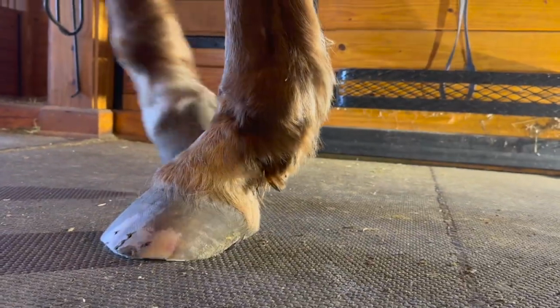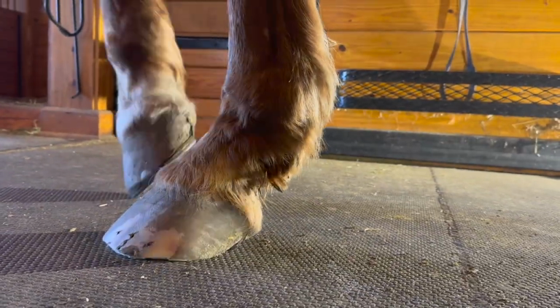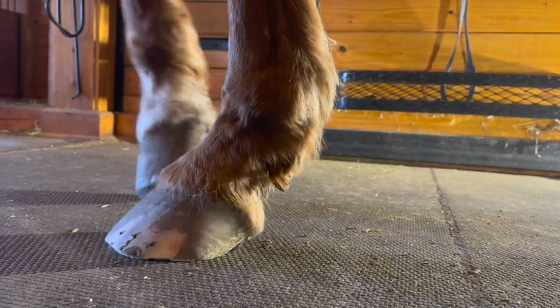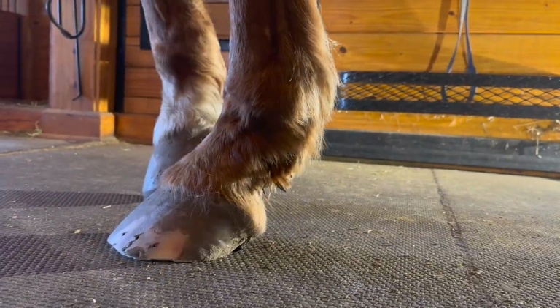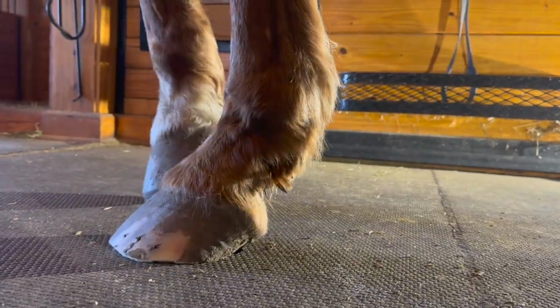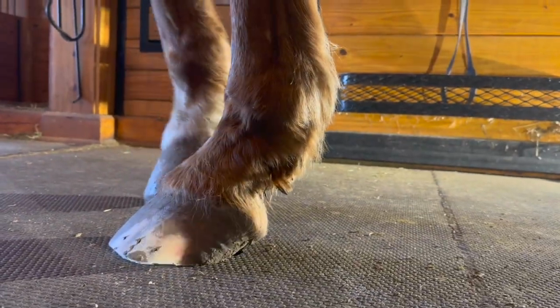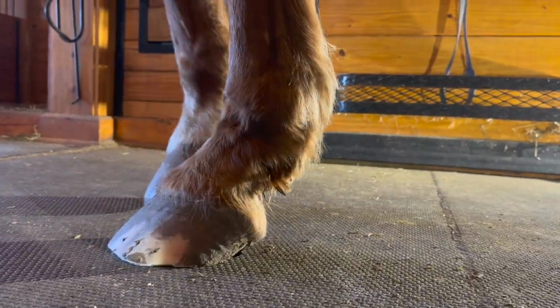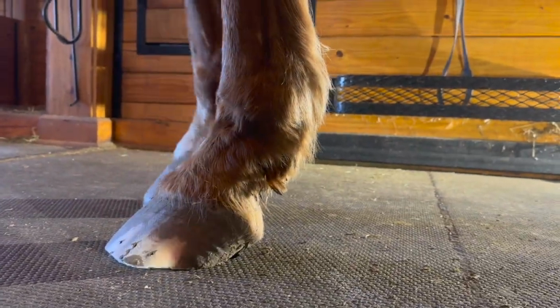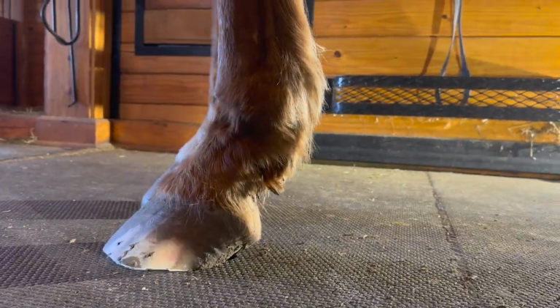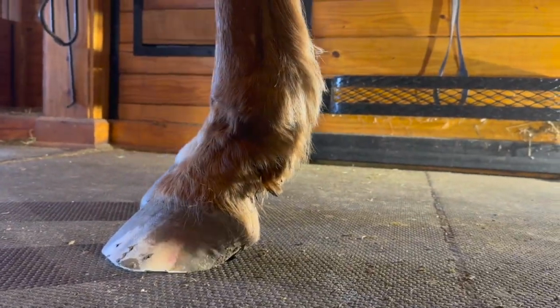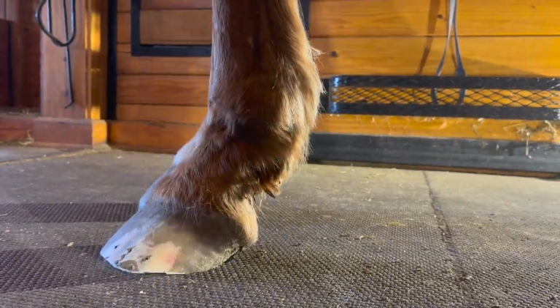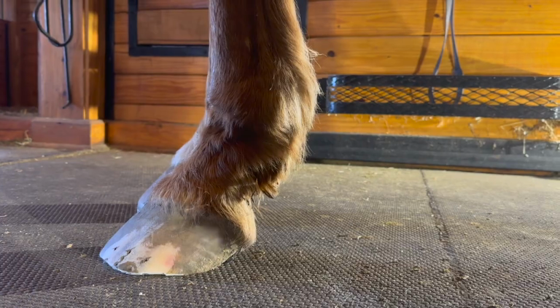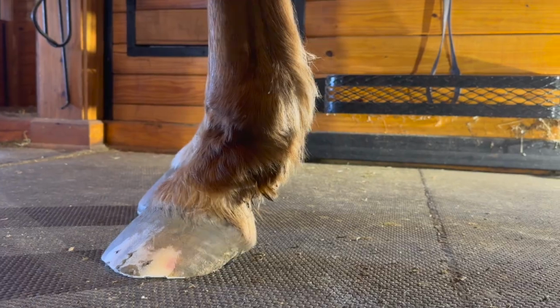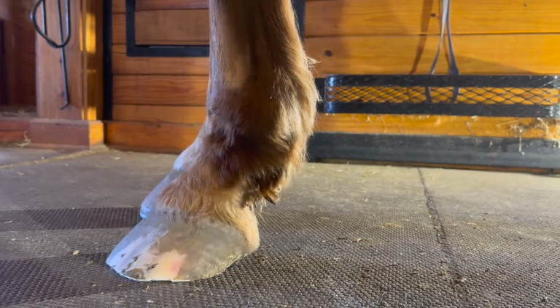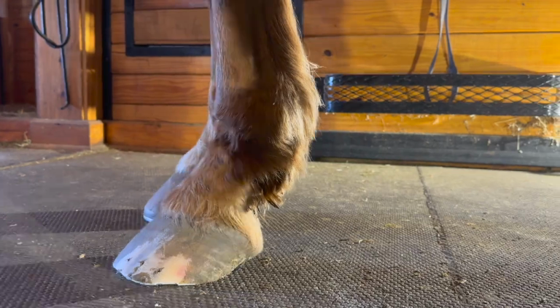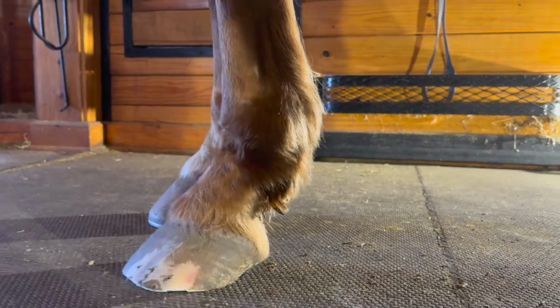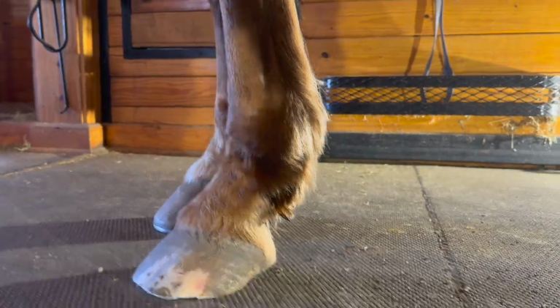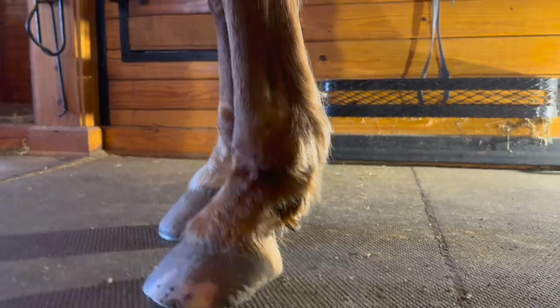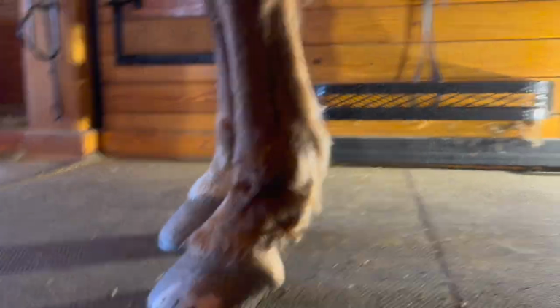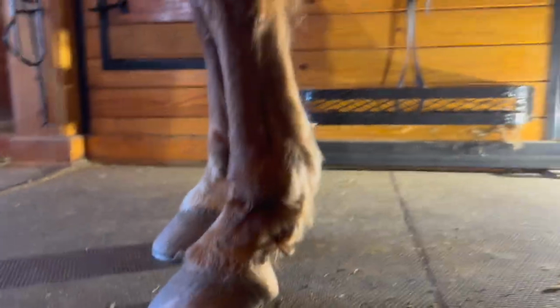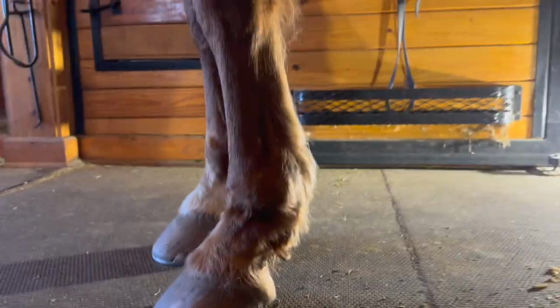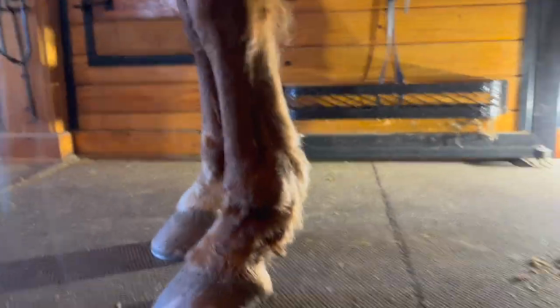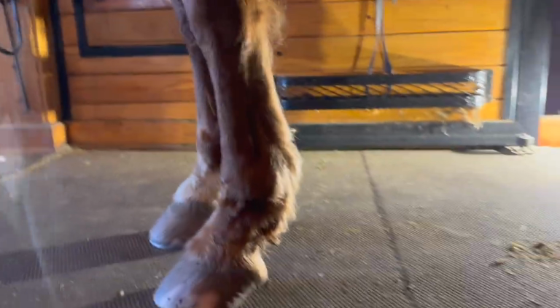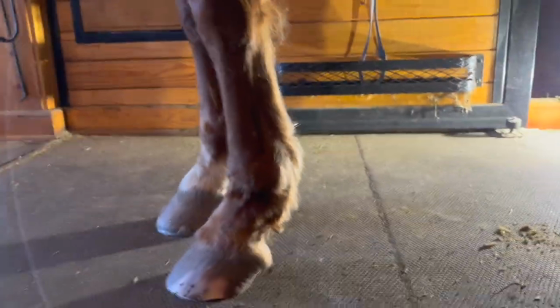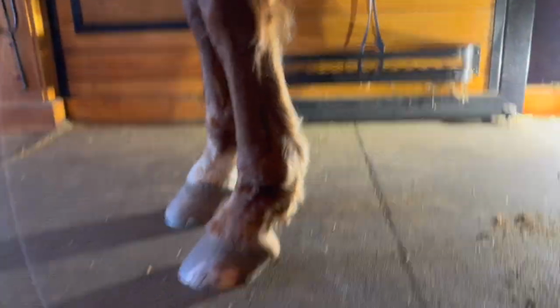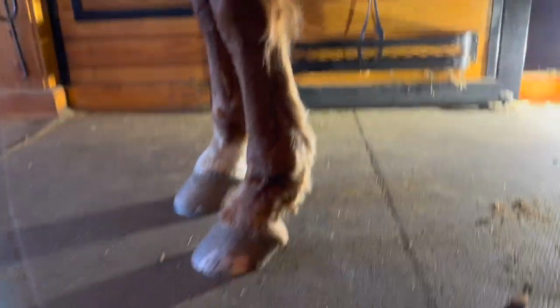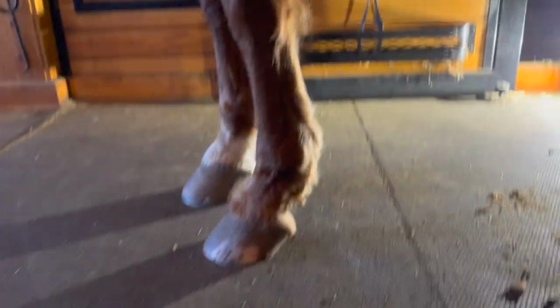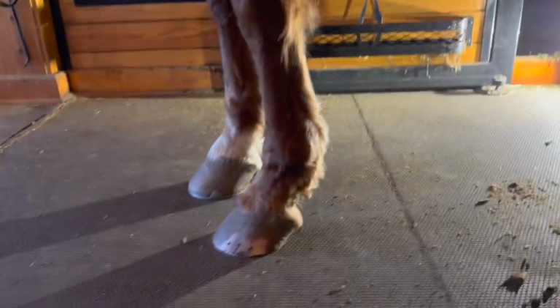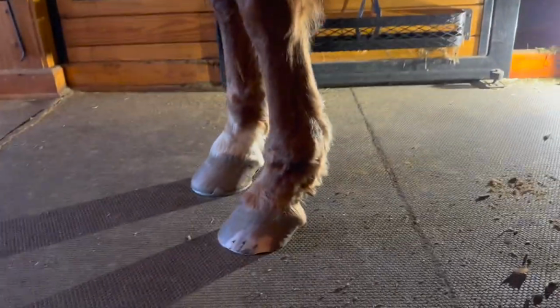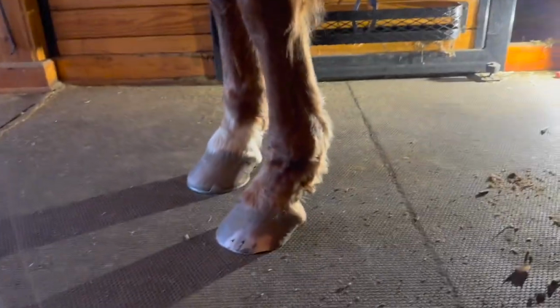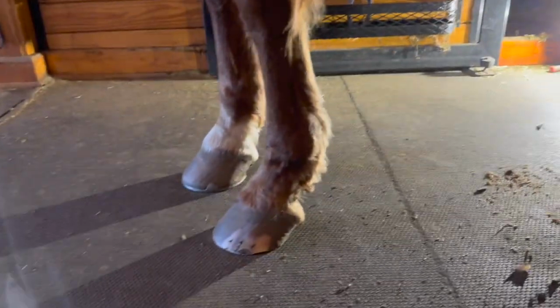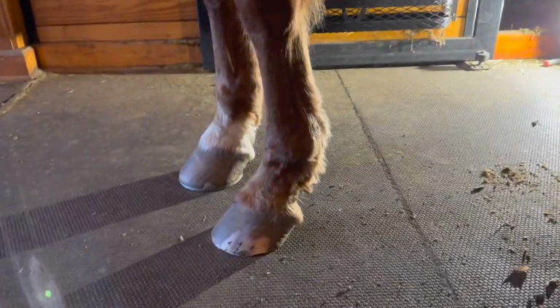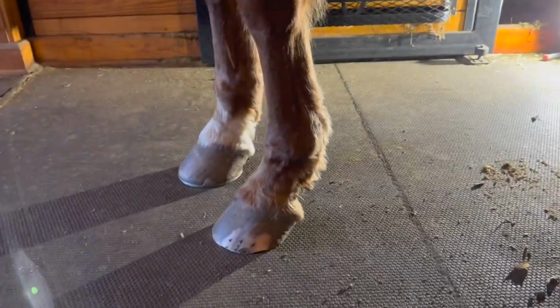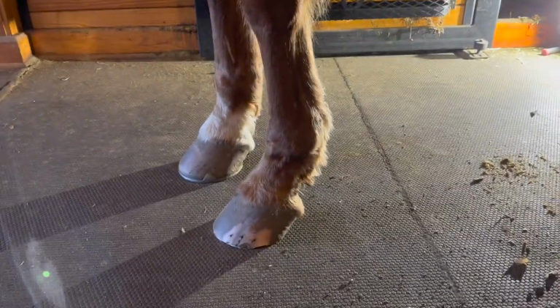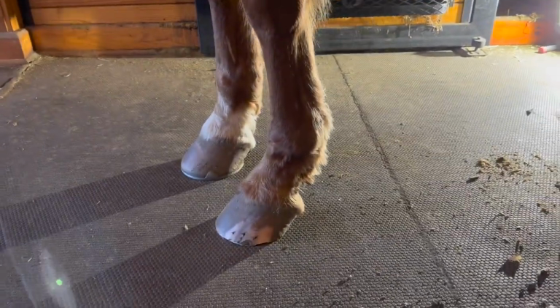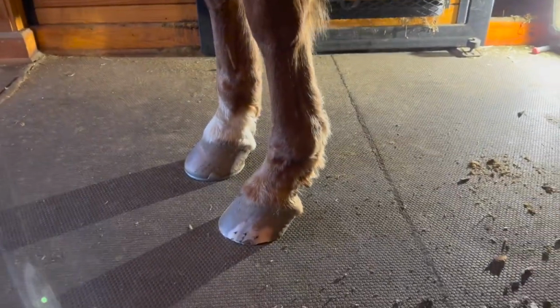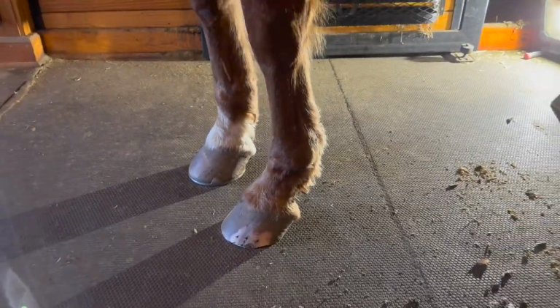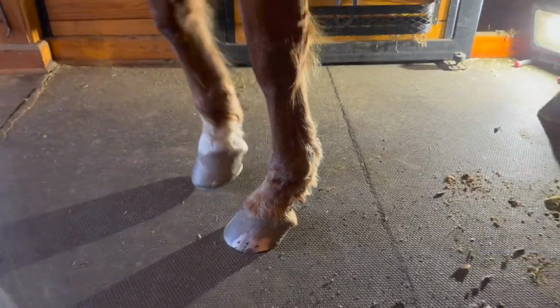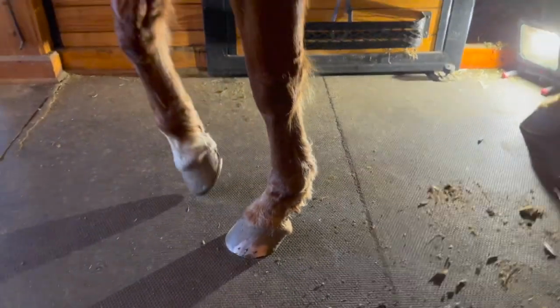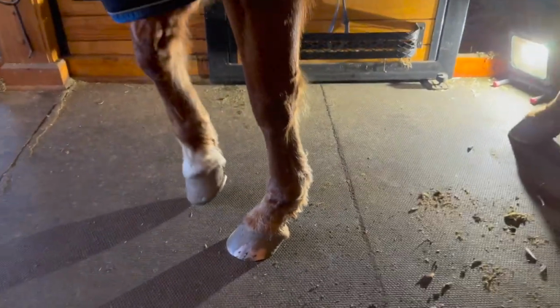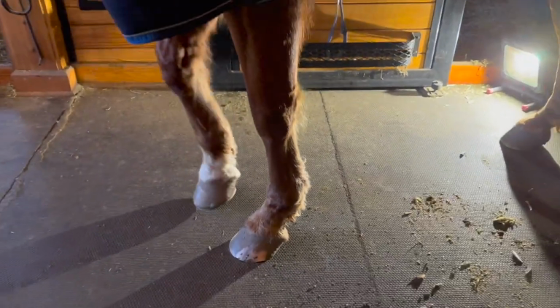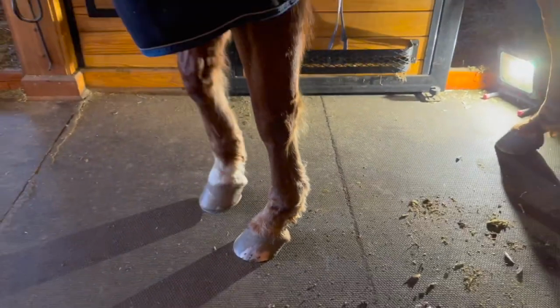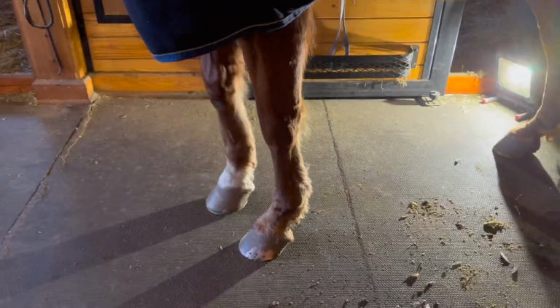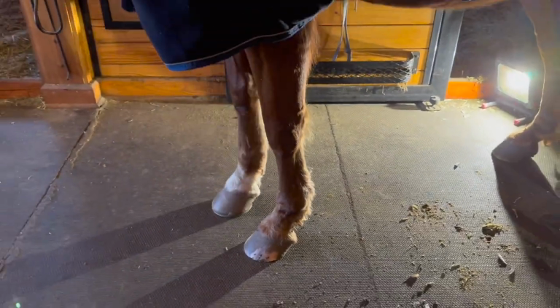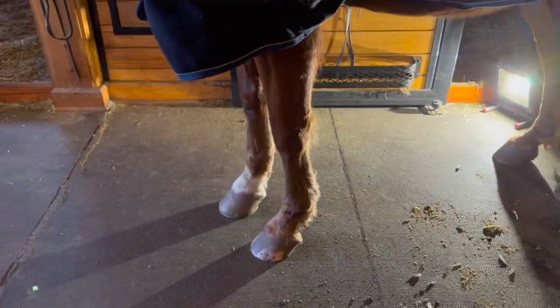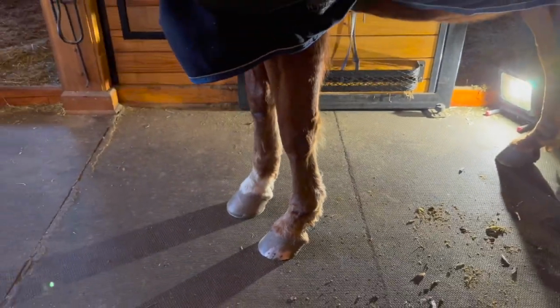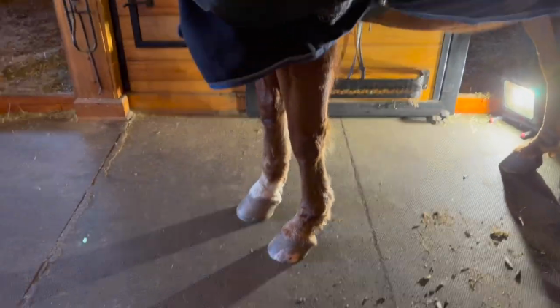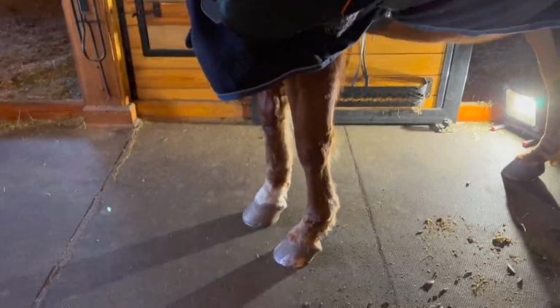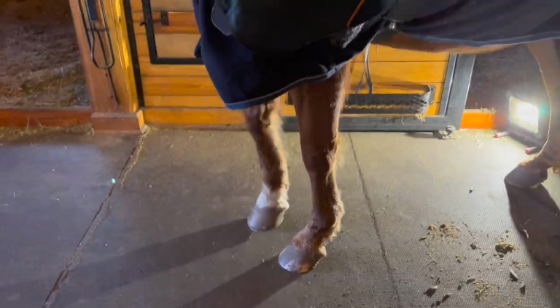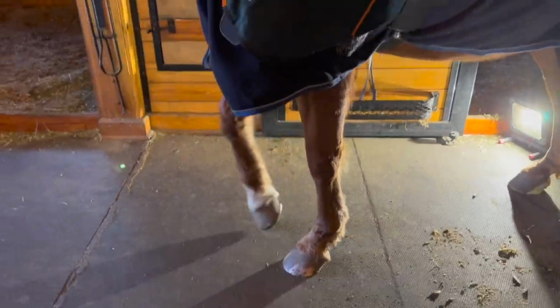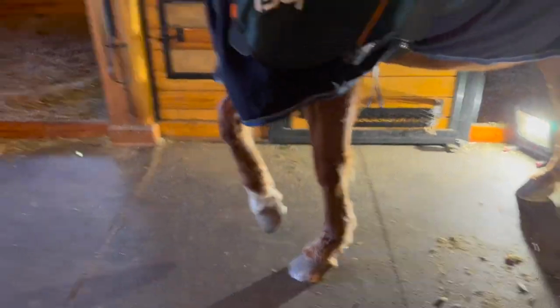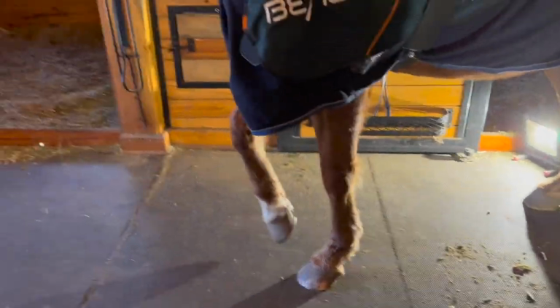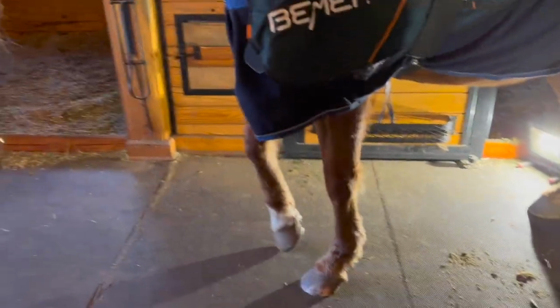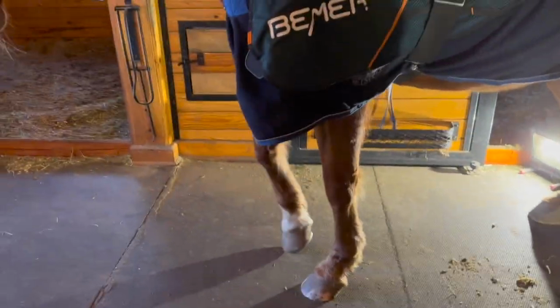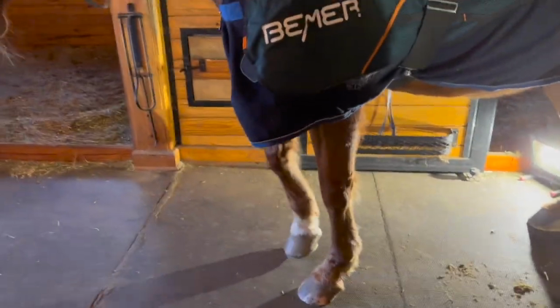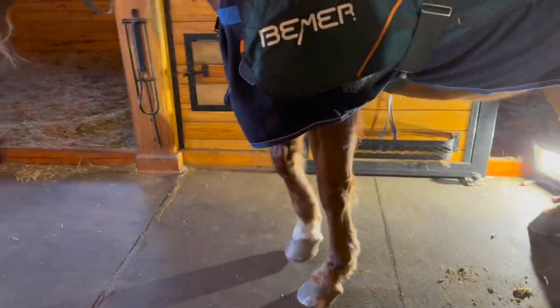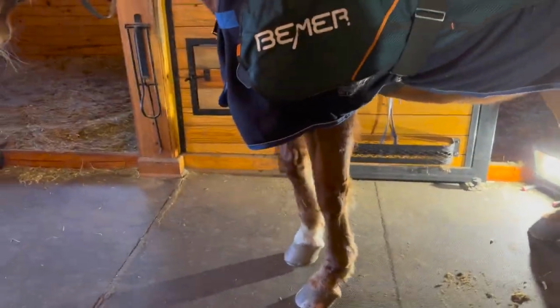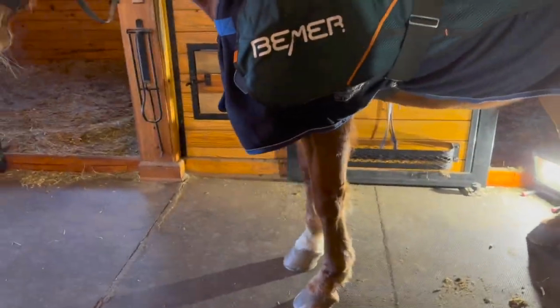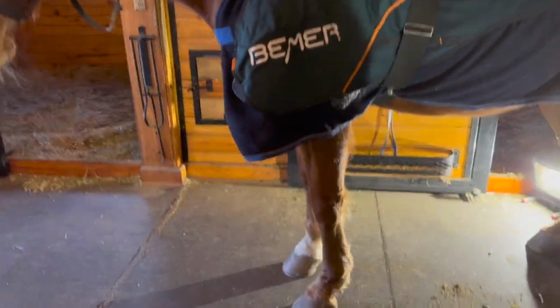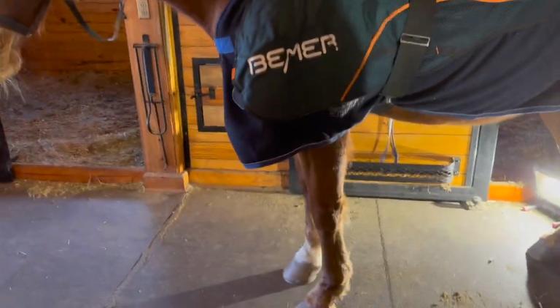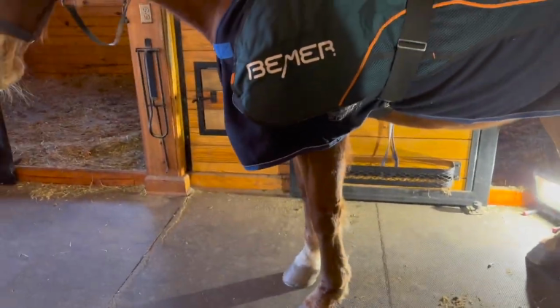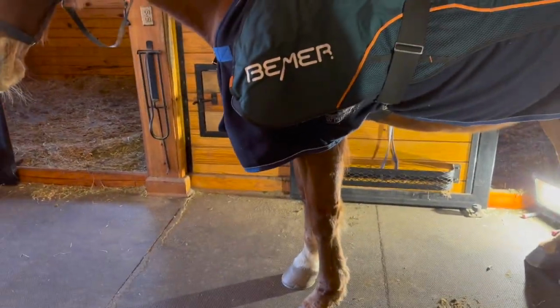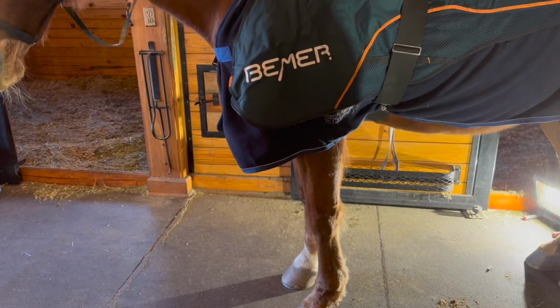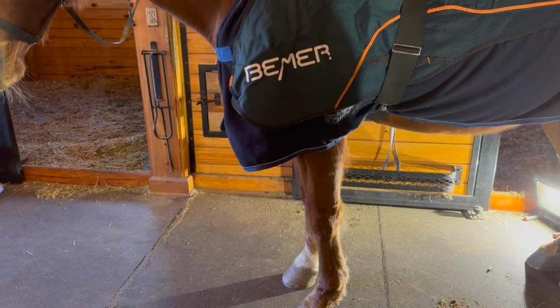Let's see if you'll let us use the grinder. We're going to introduce him to the grinder — the first time.